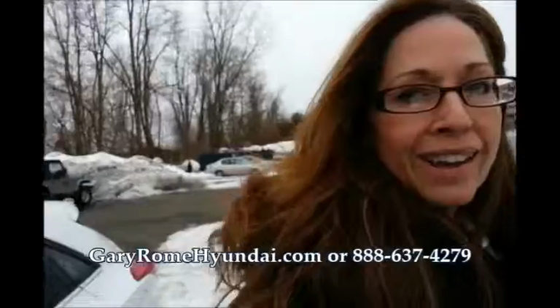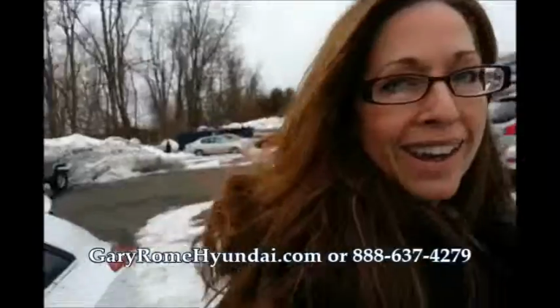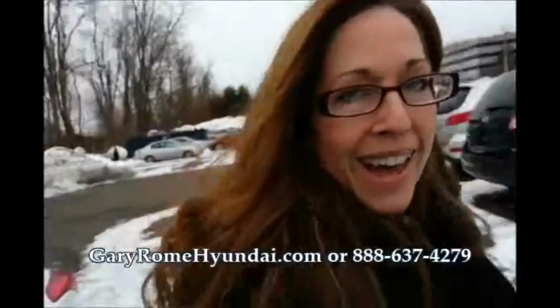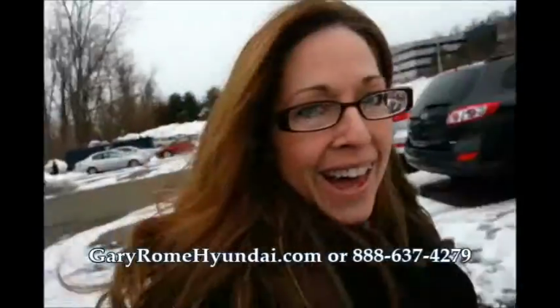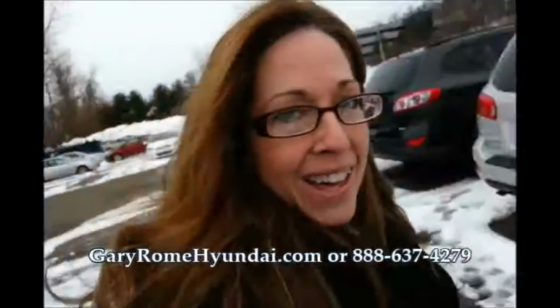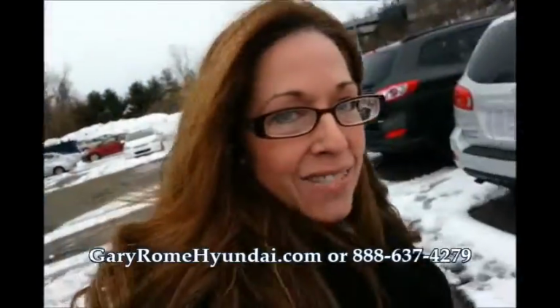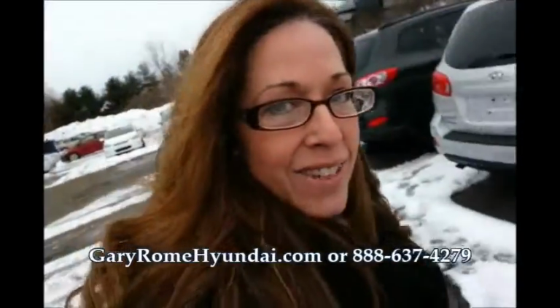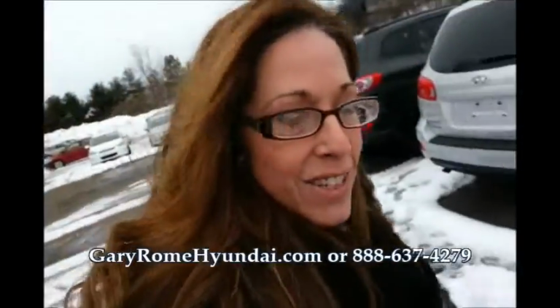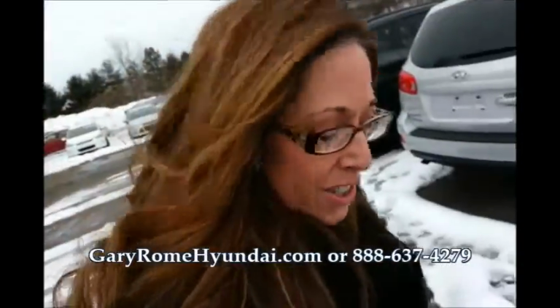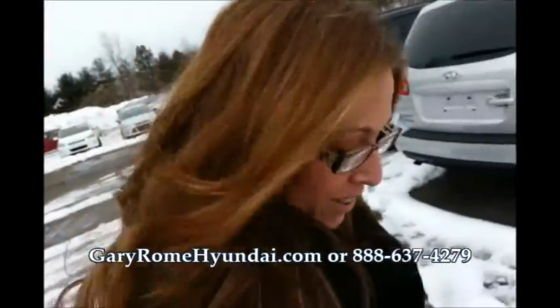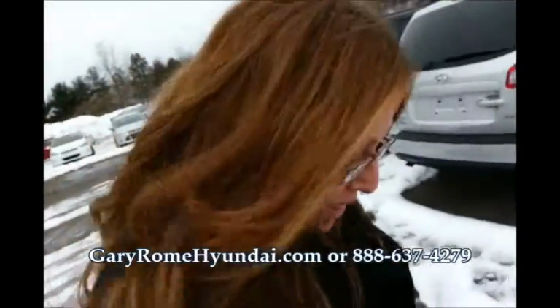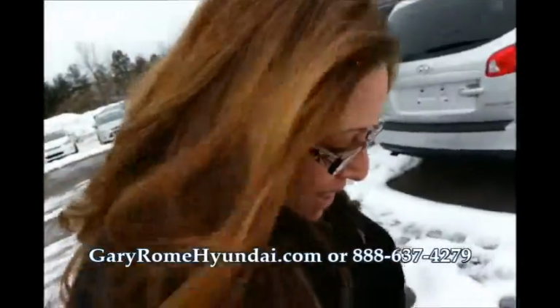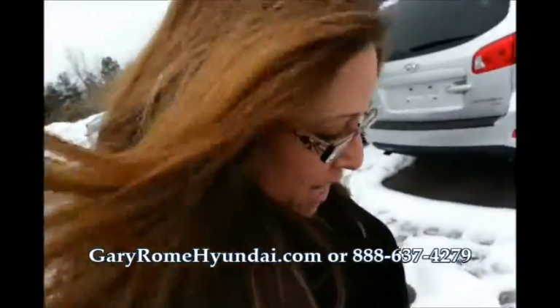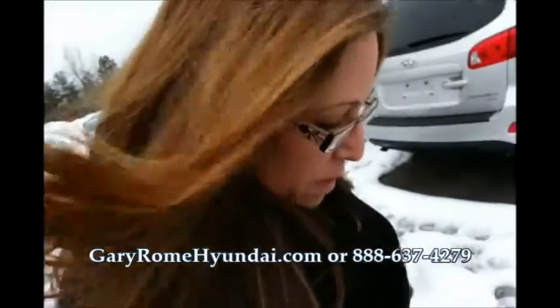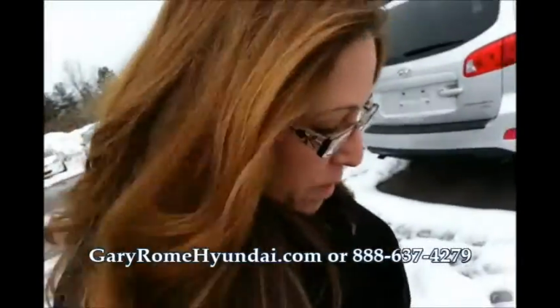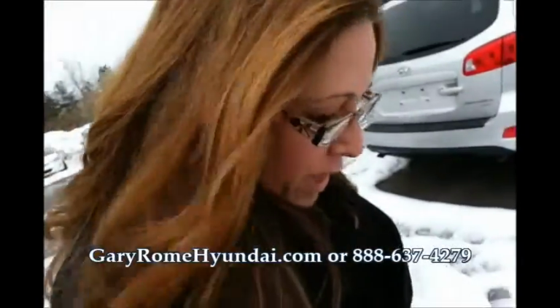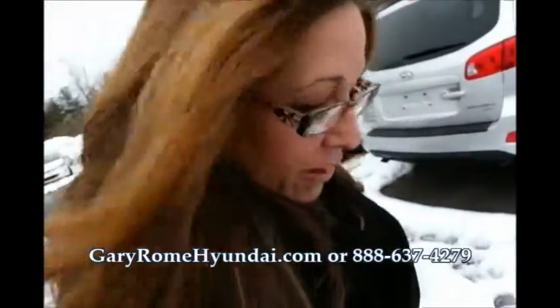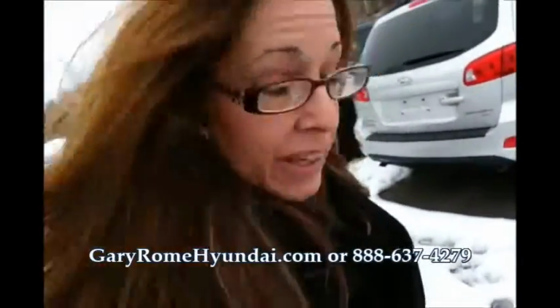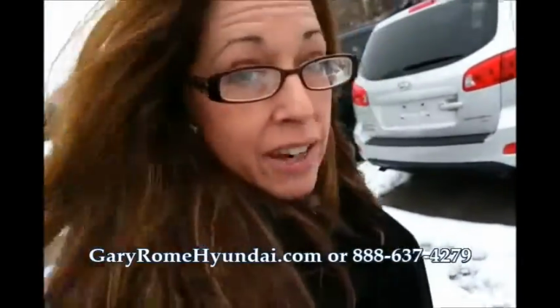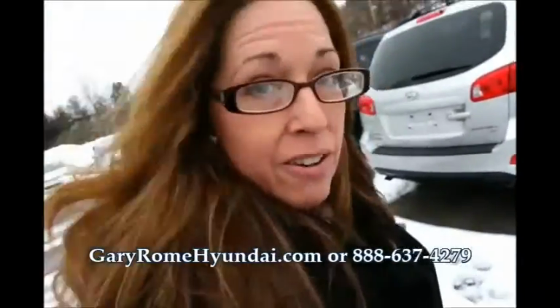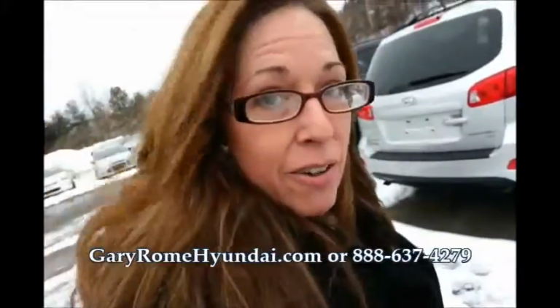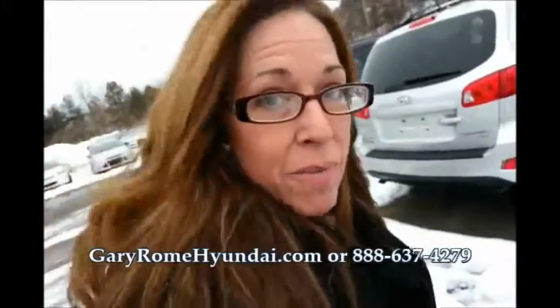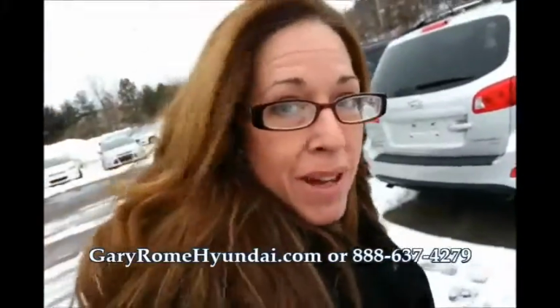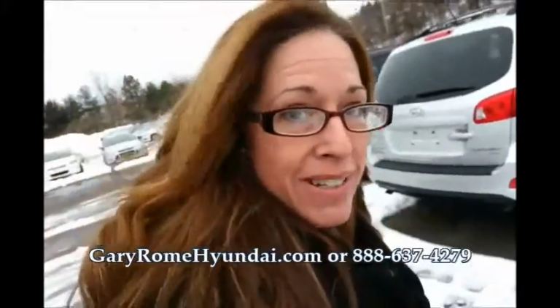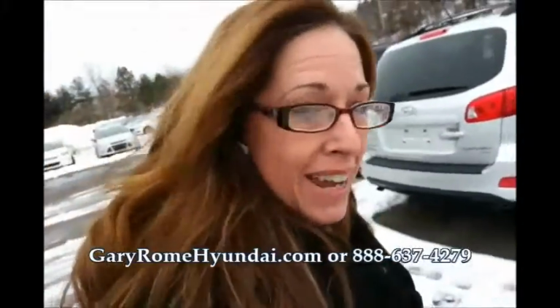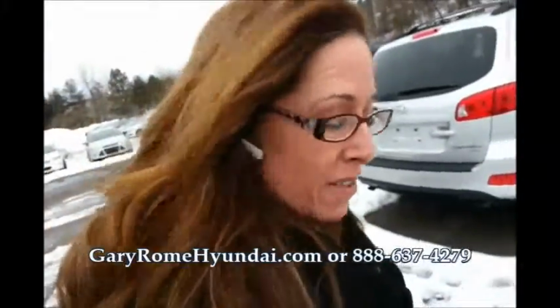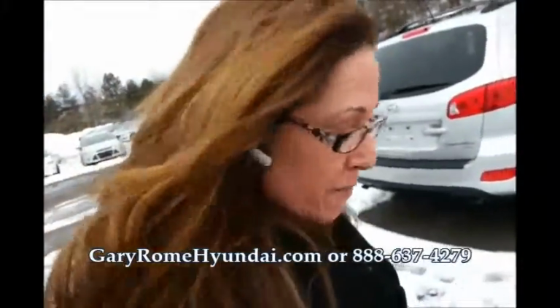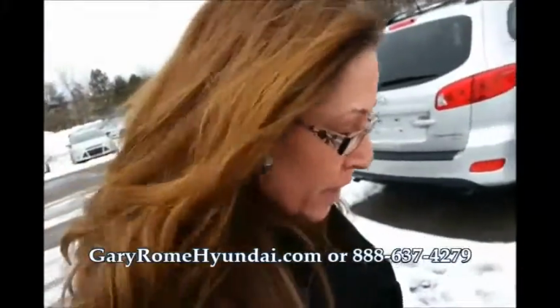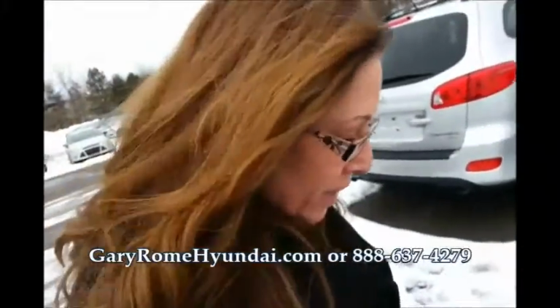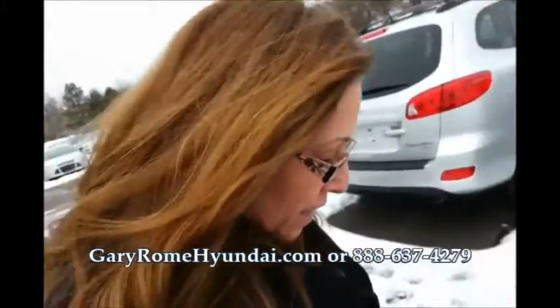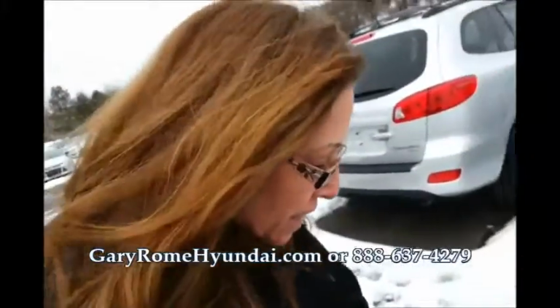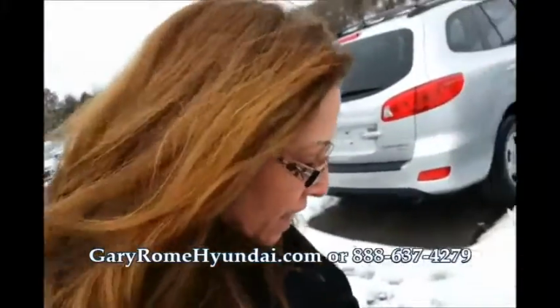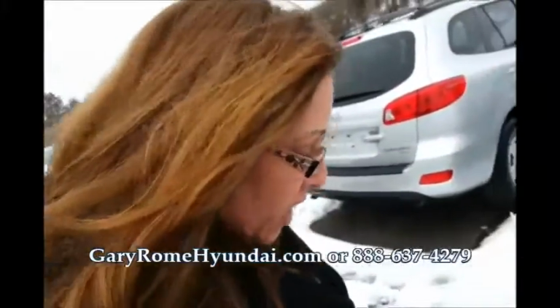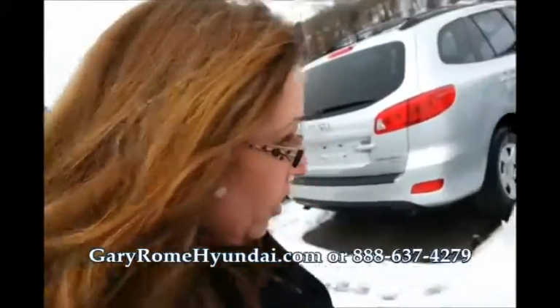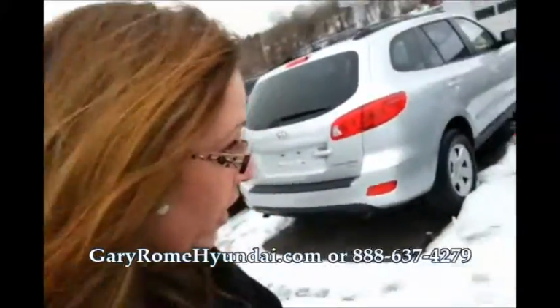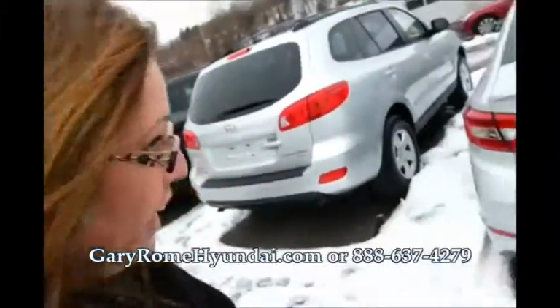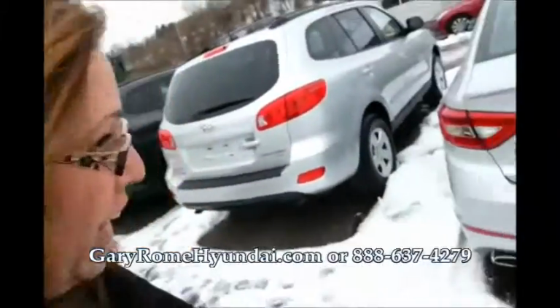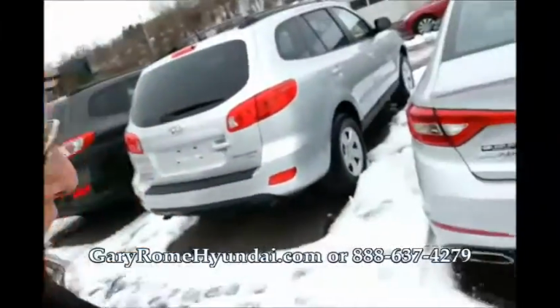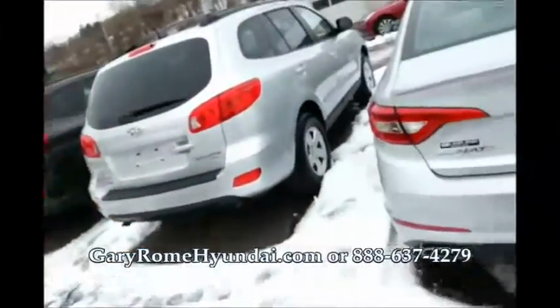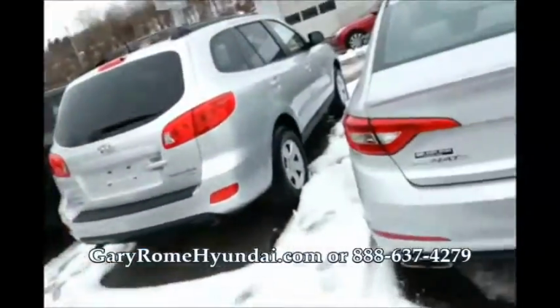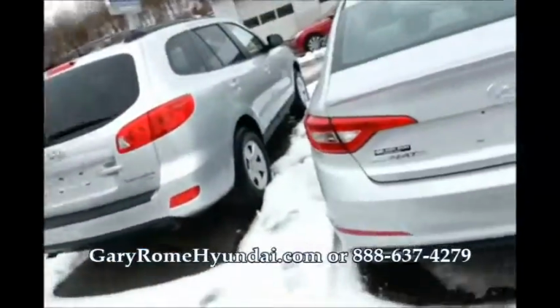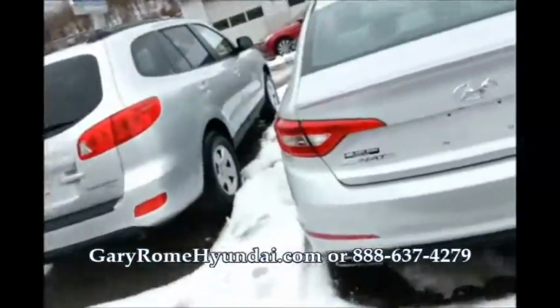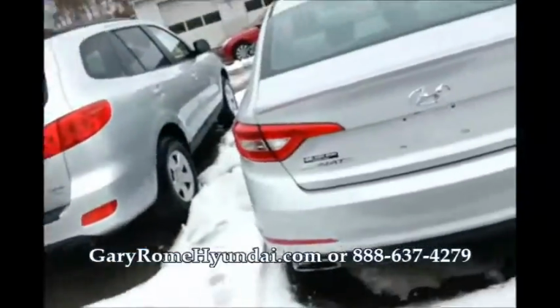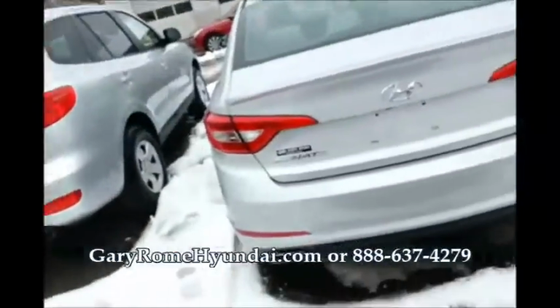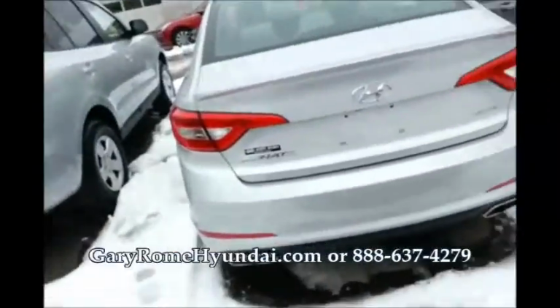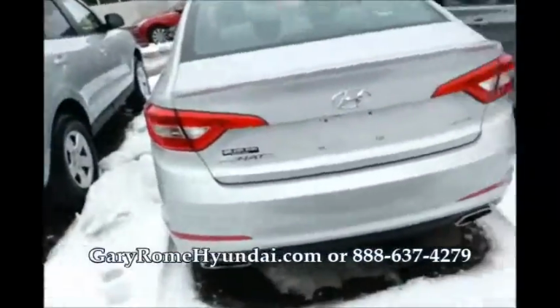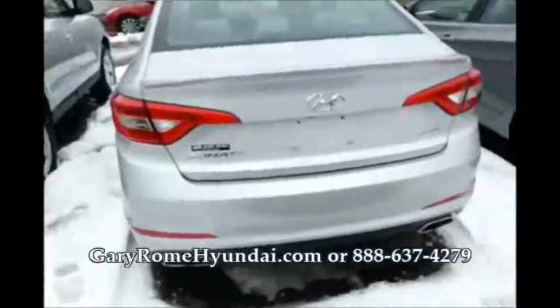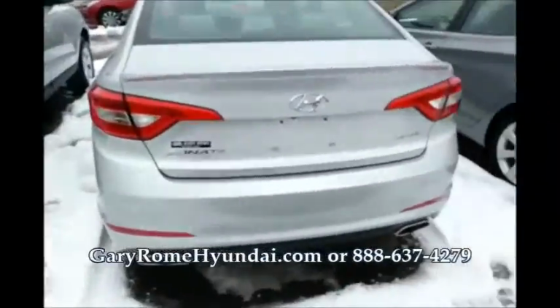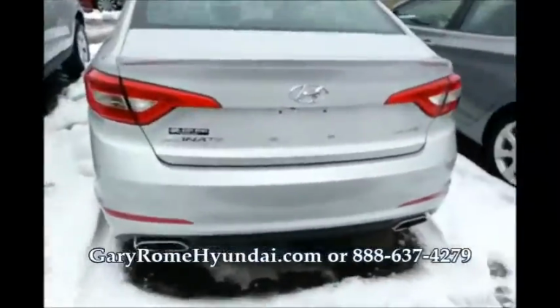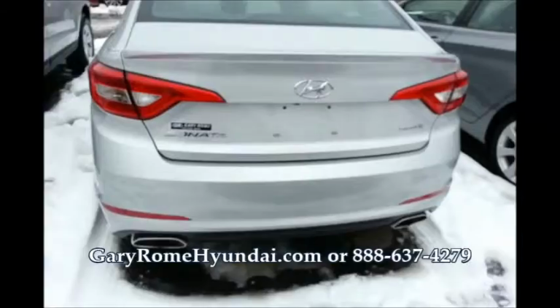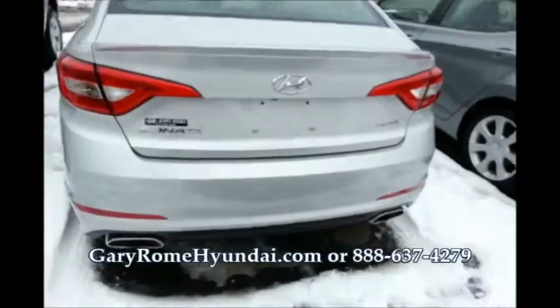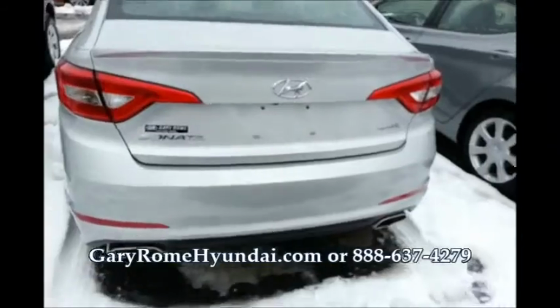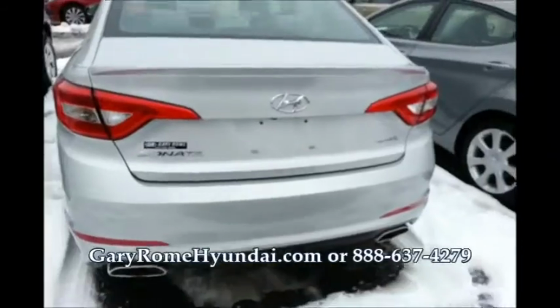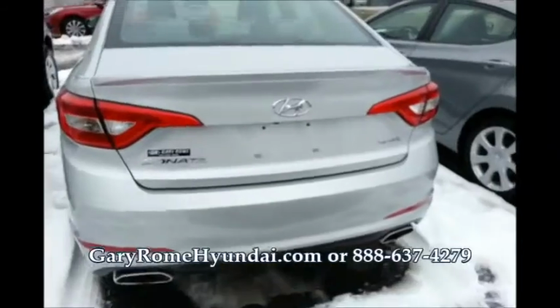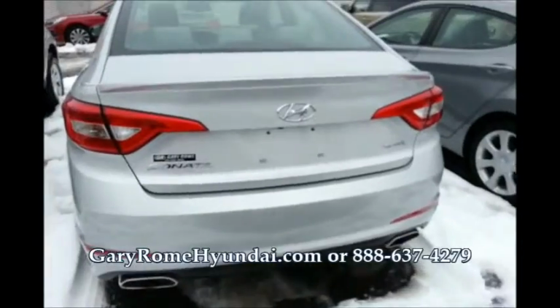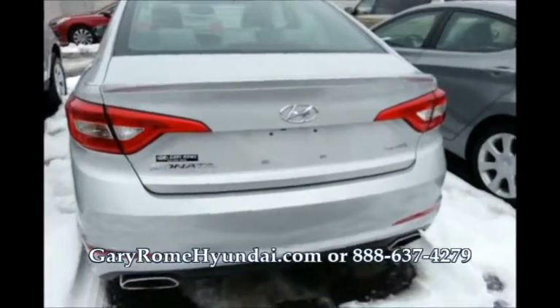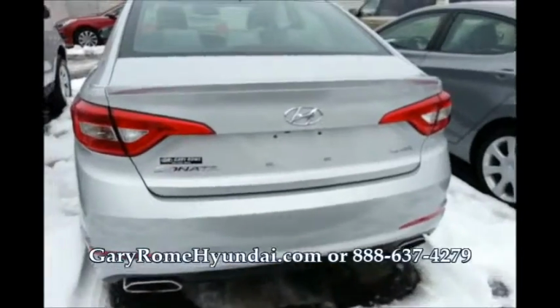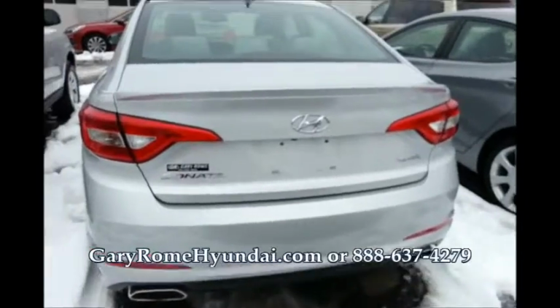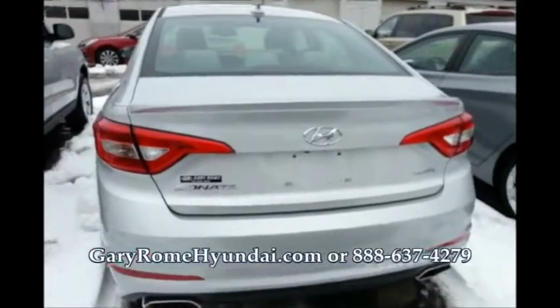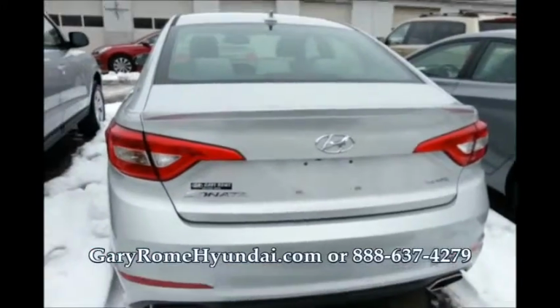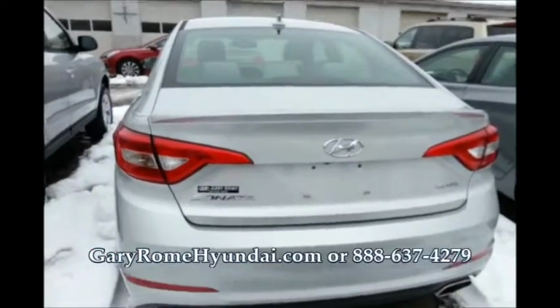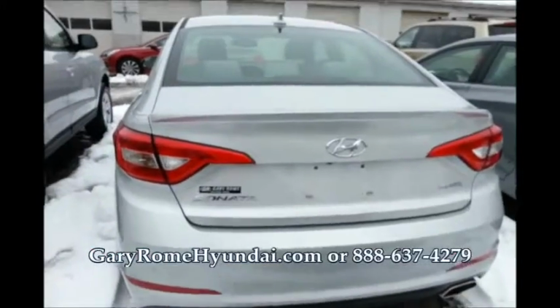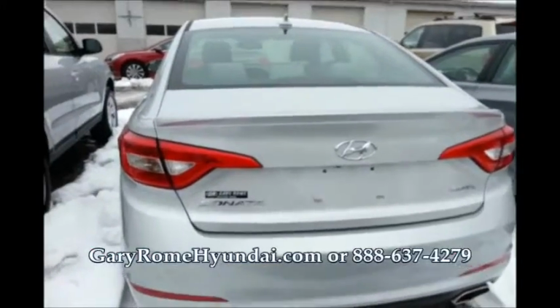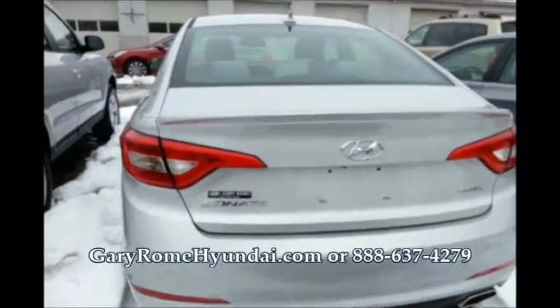Hi Victor, it's Tammy here at Gary Roam Hot Day. Here it is — it is the Sonata Sport.